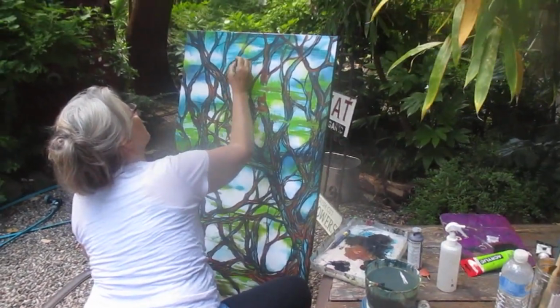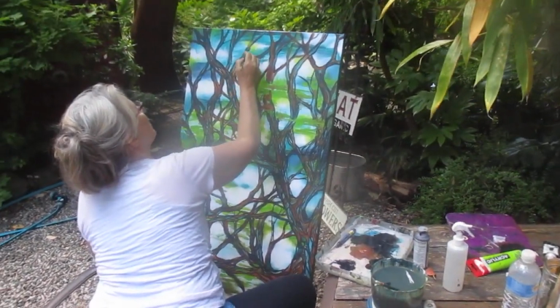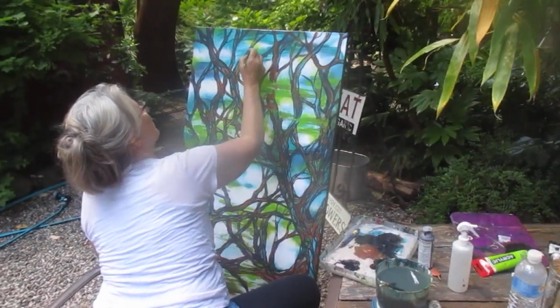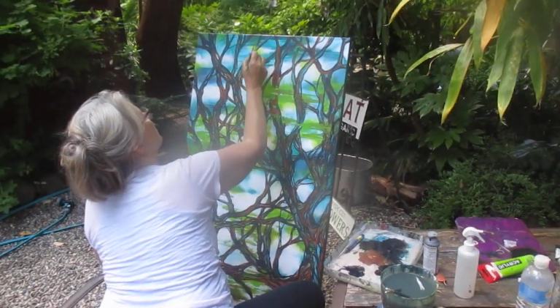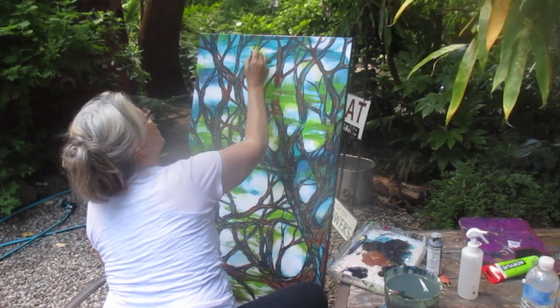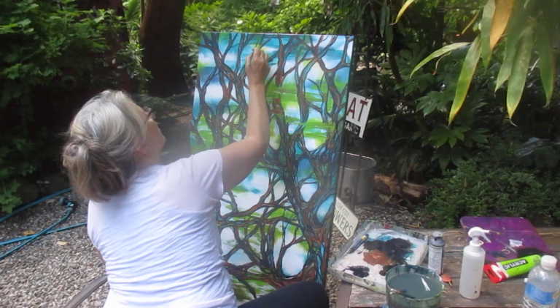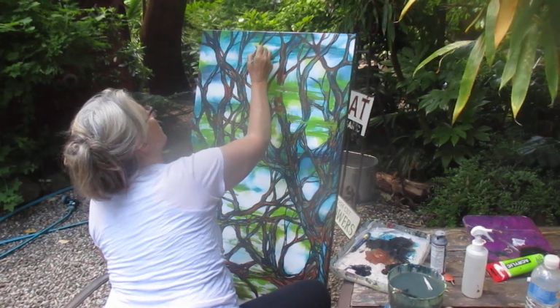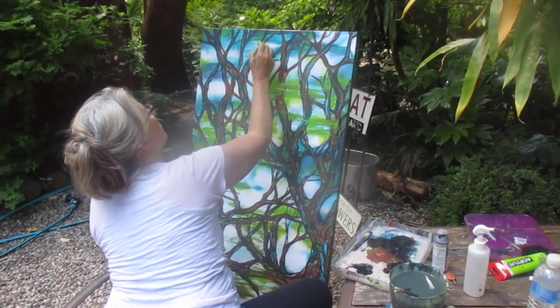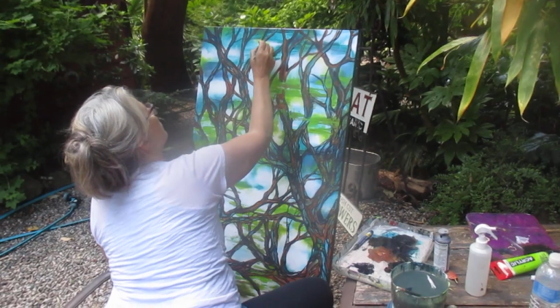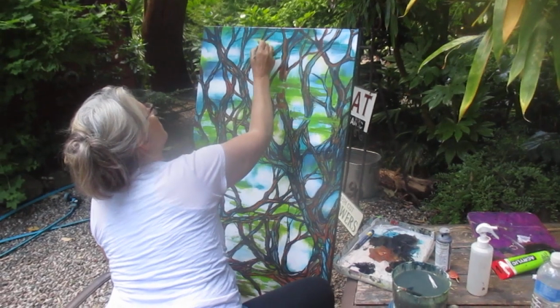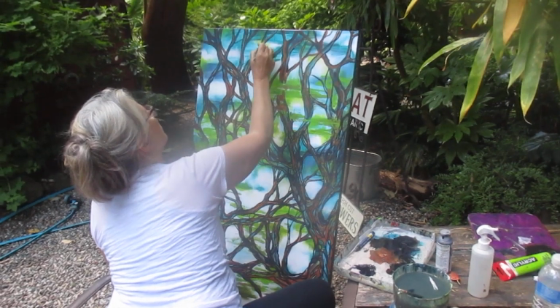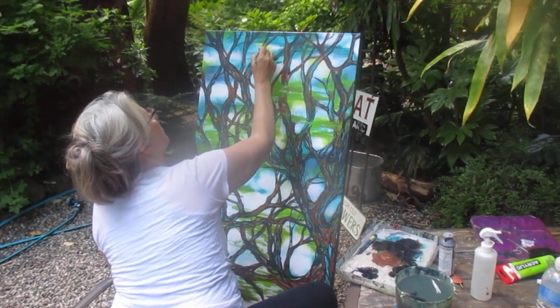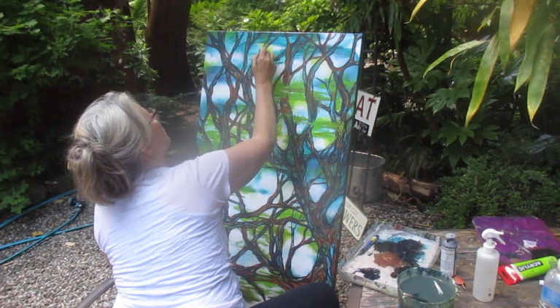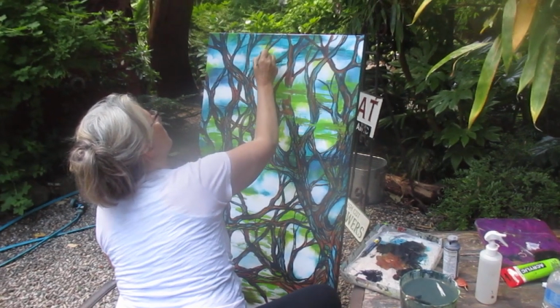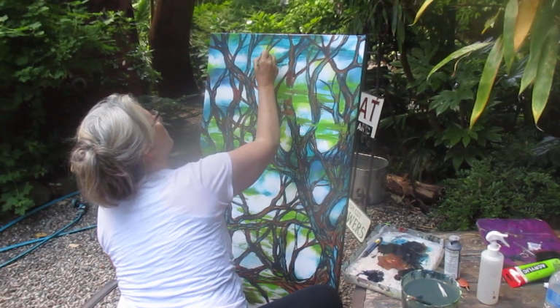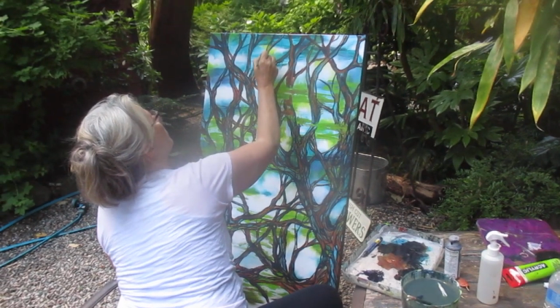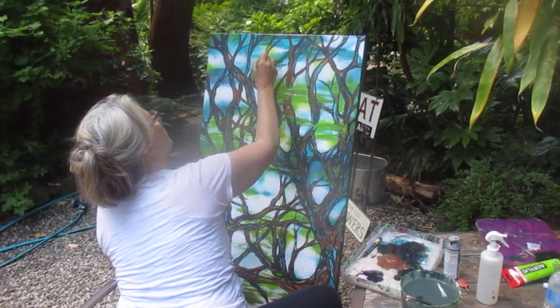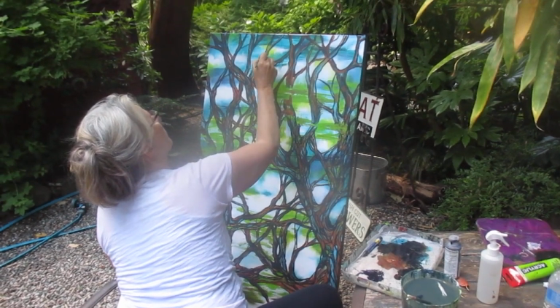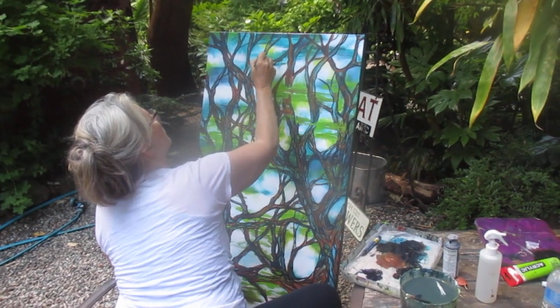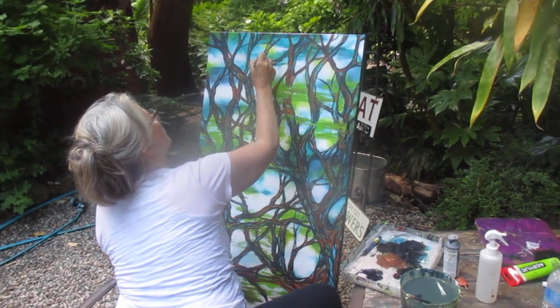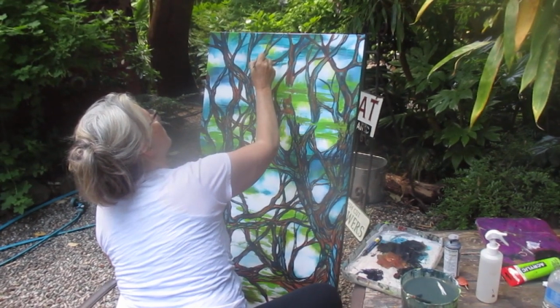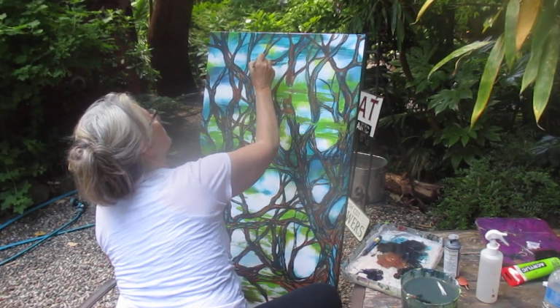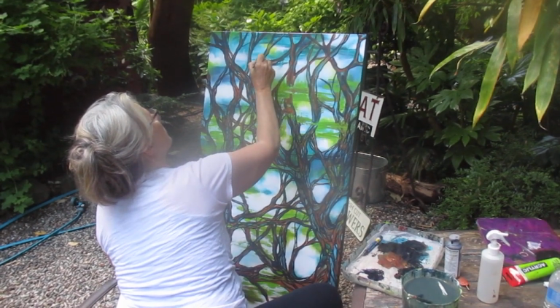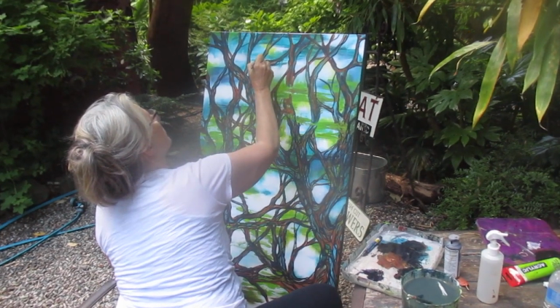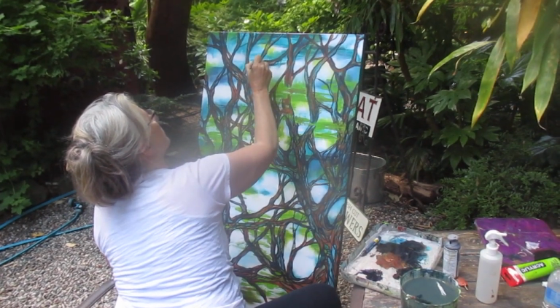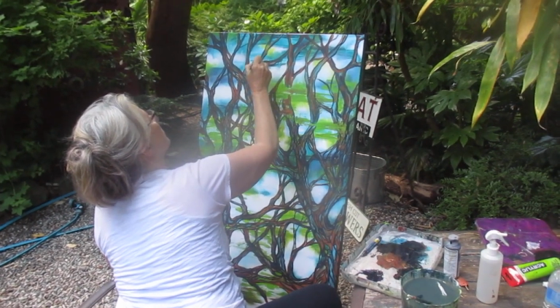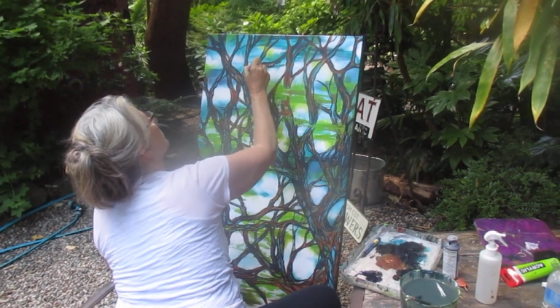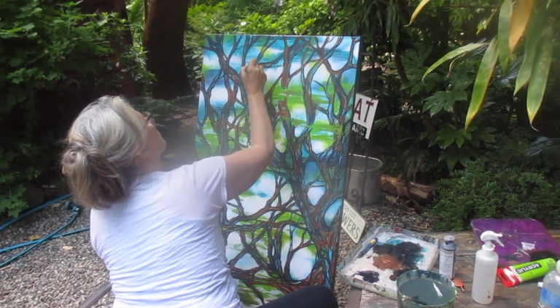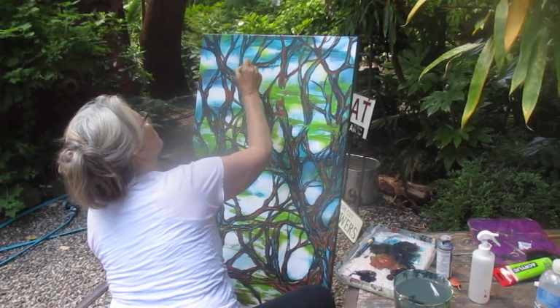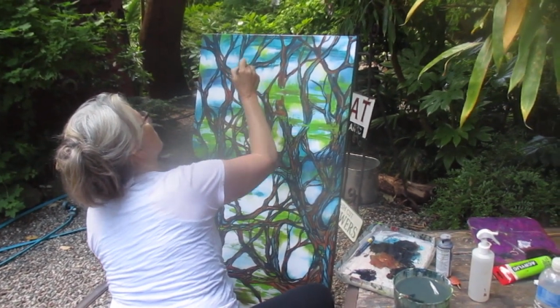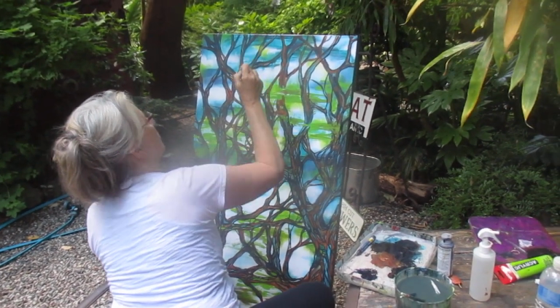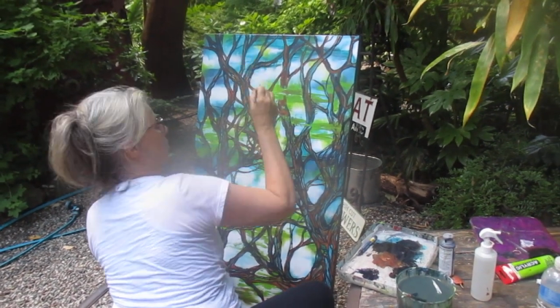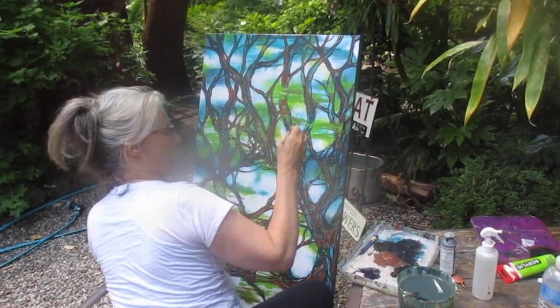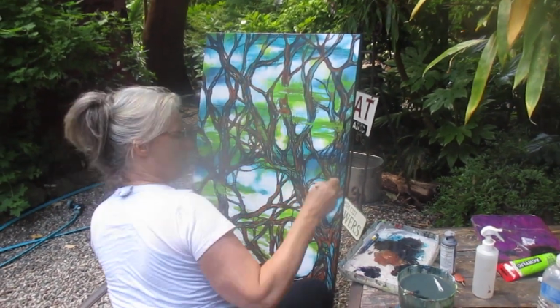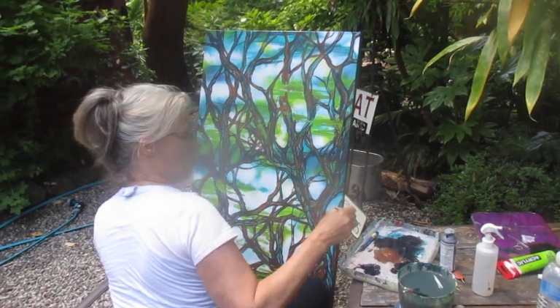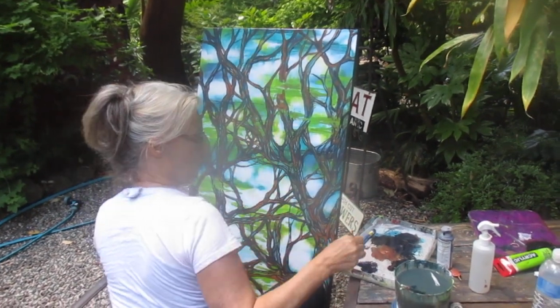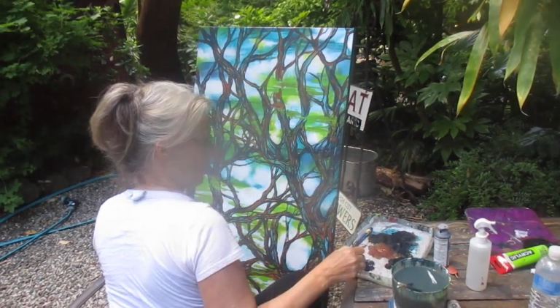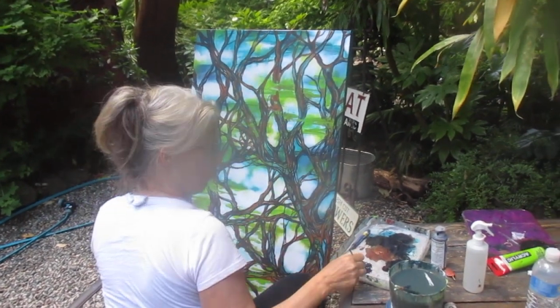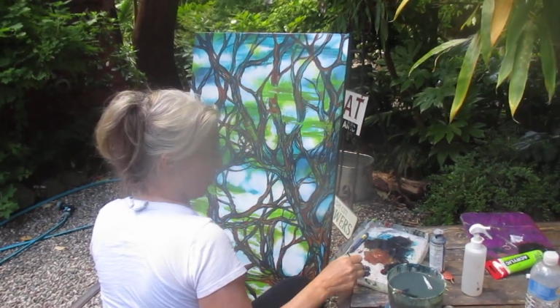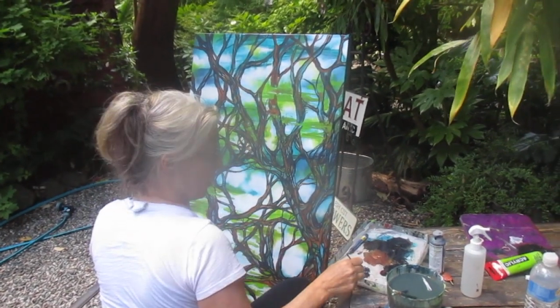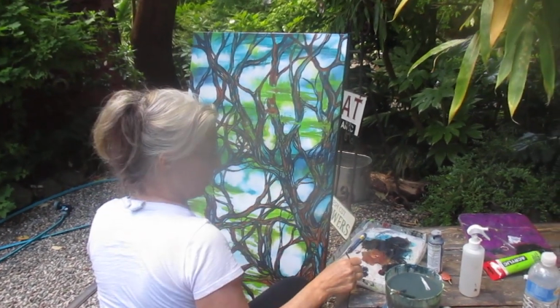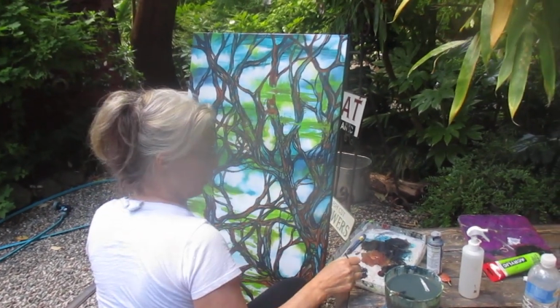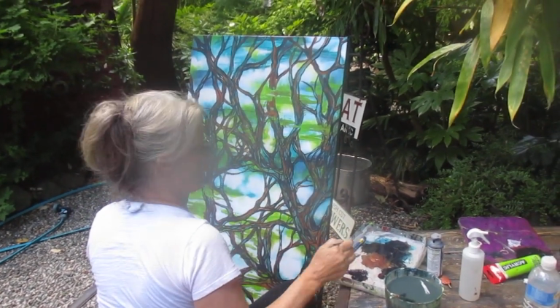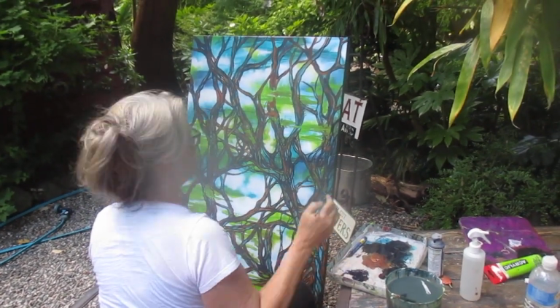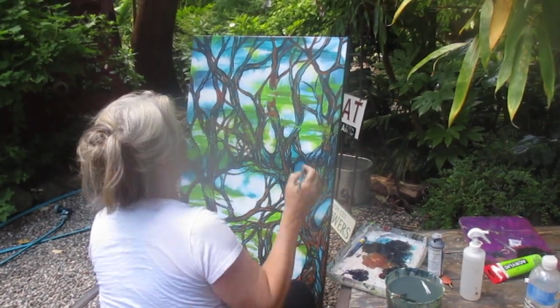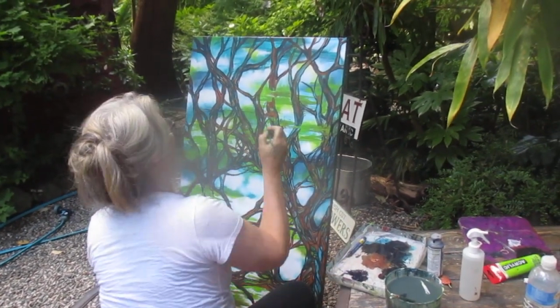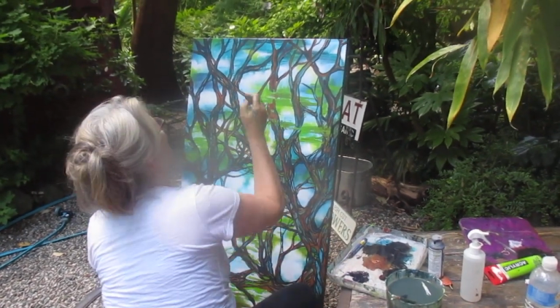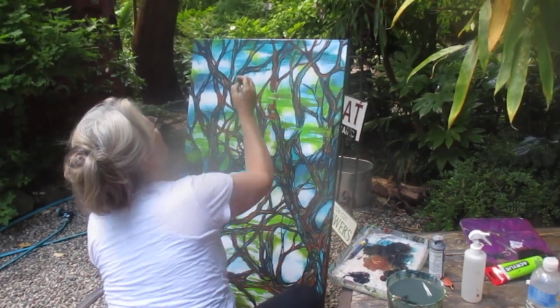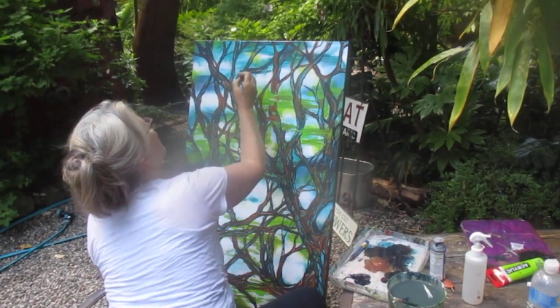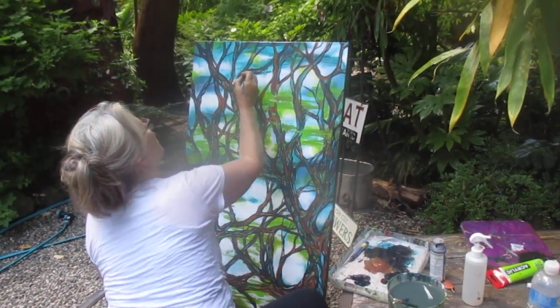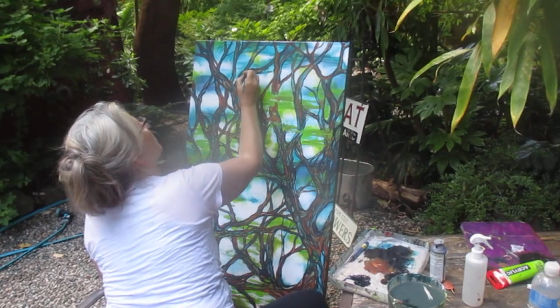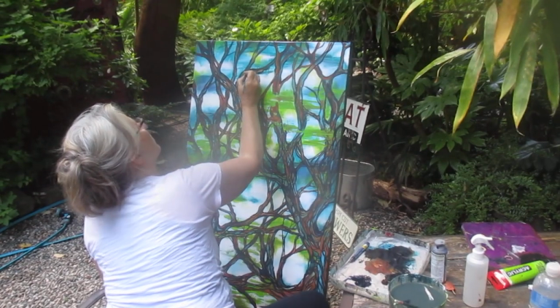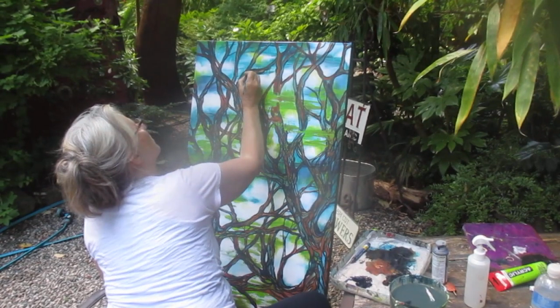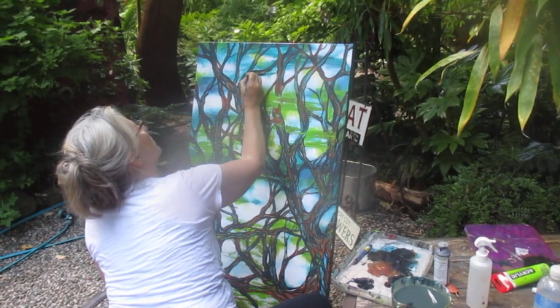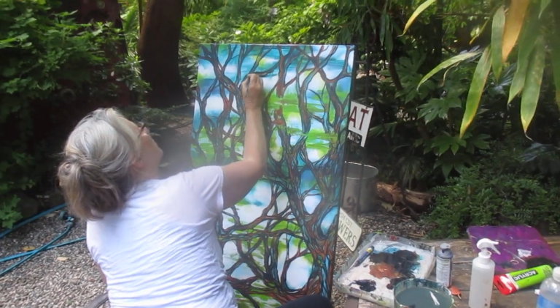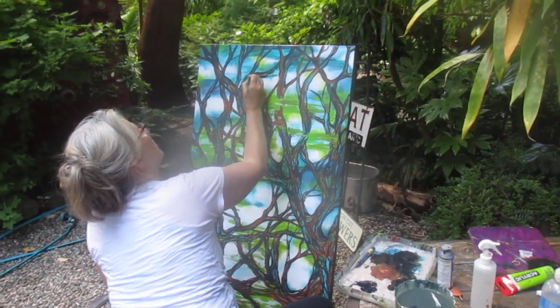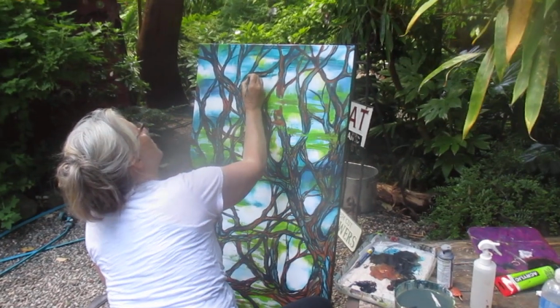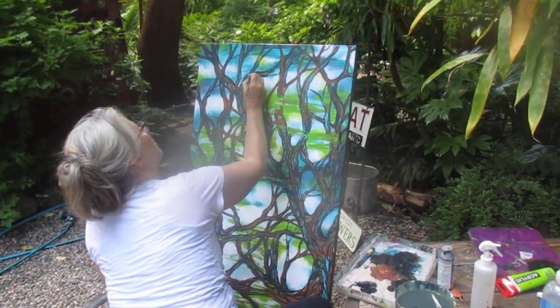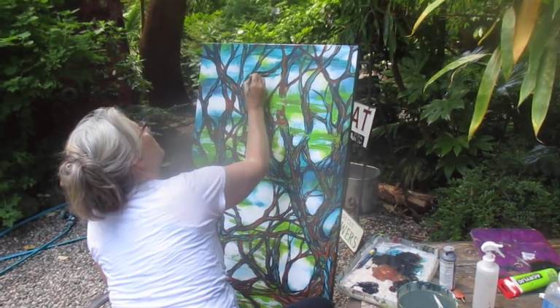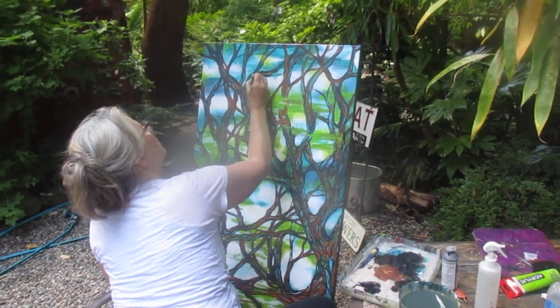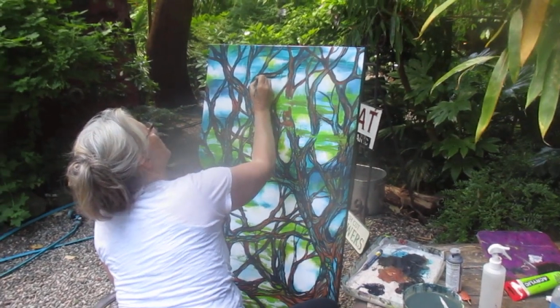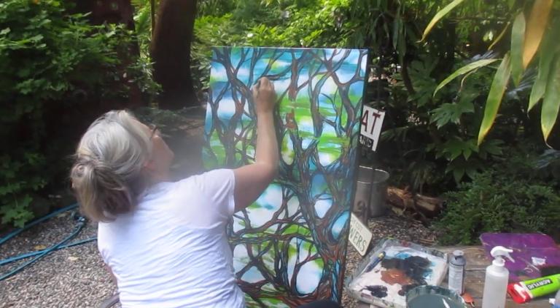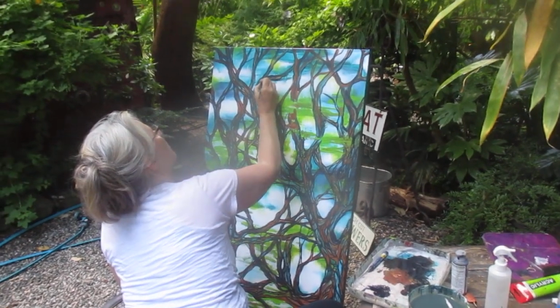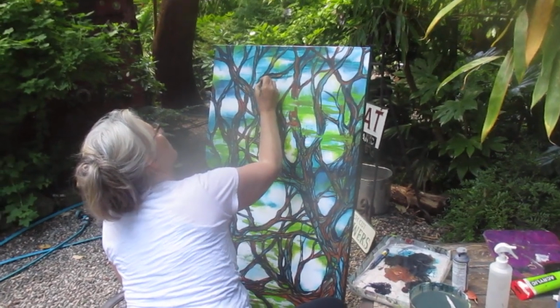Thanks for watching. Check out Gallery 59 on Instagram, or Magnolia Petal. Cheers.